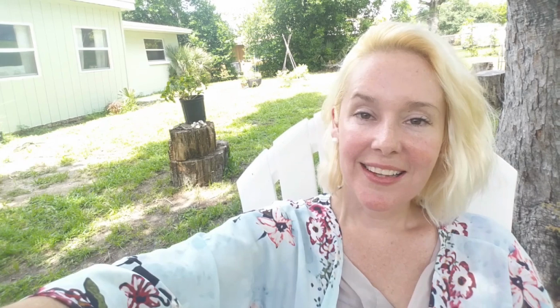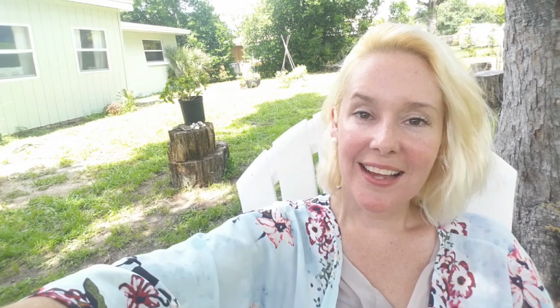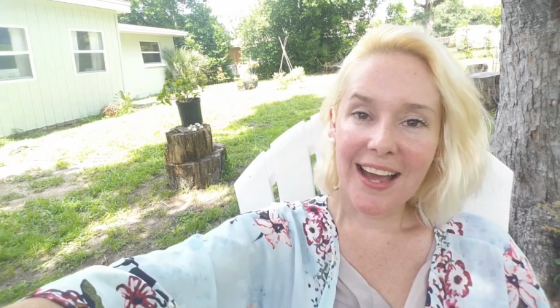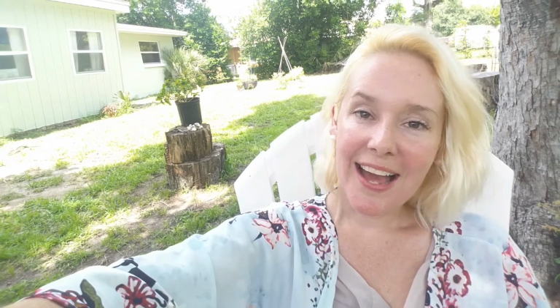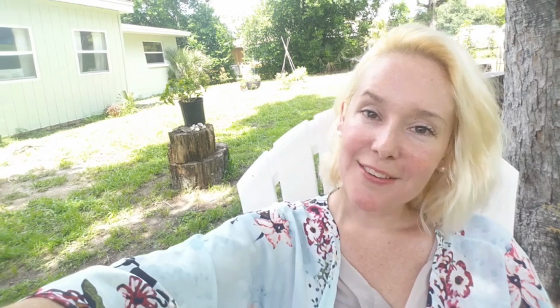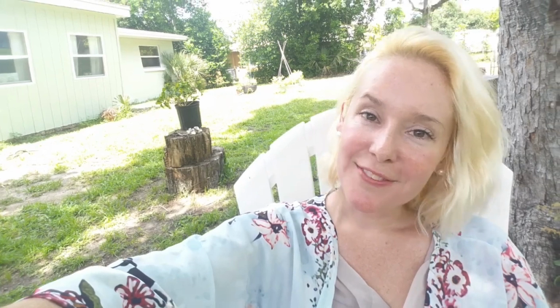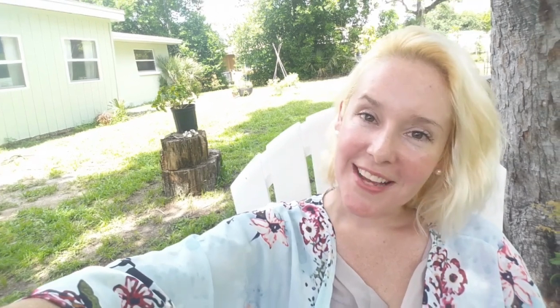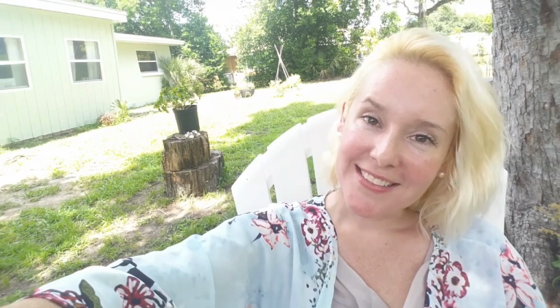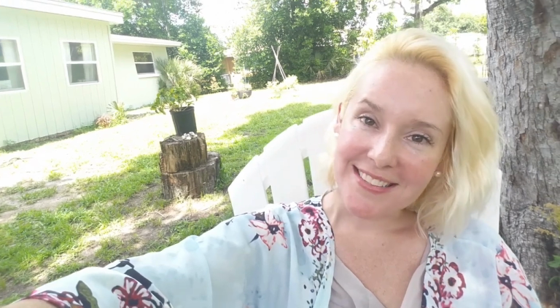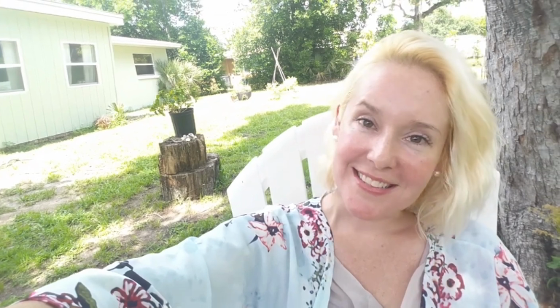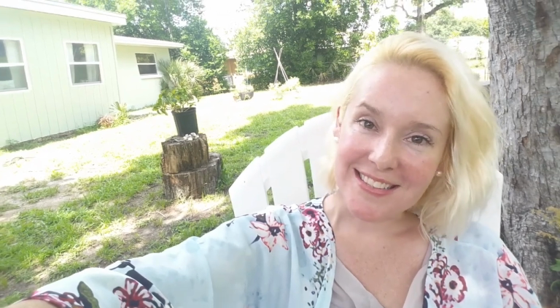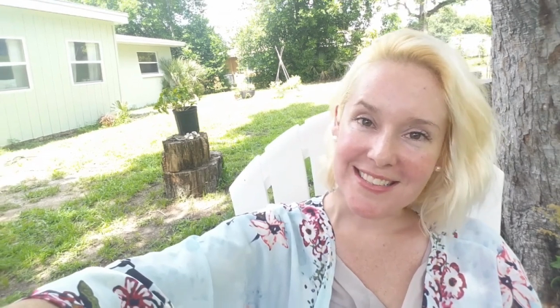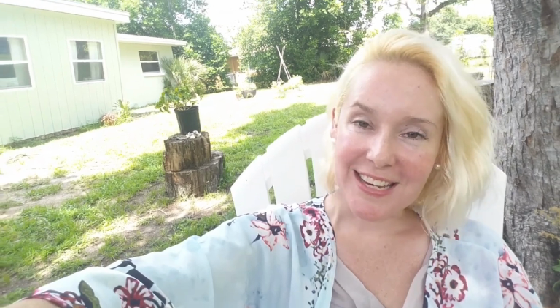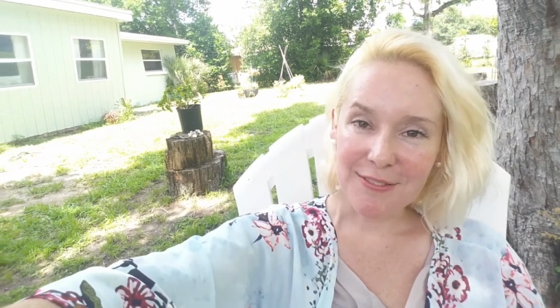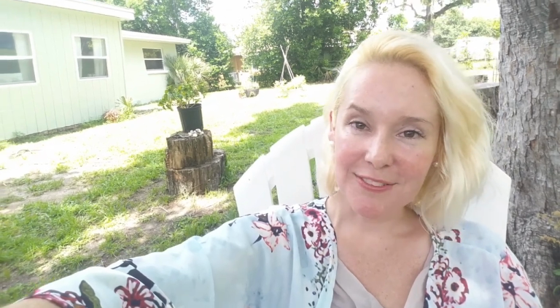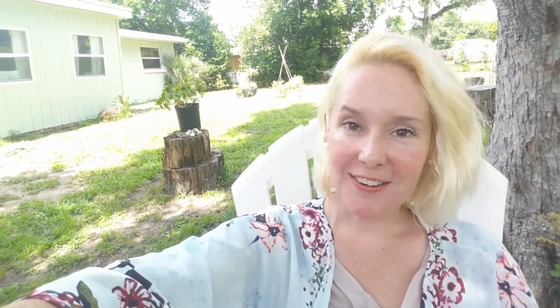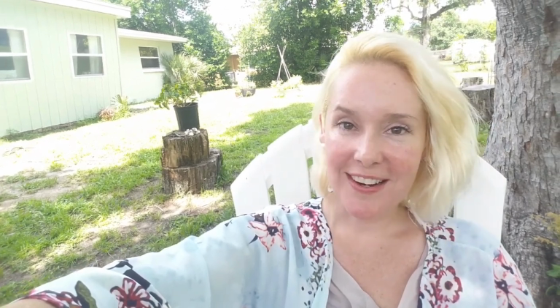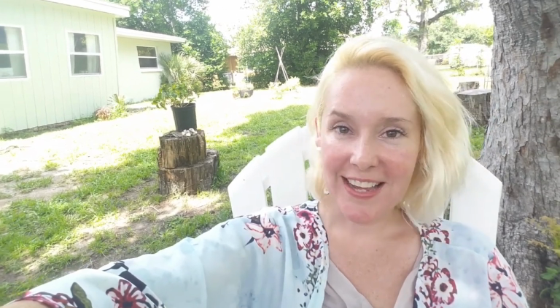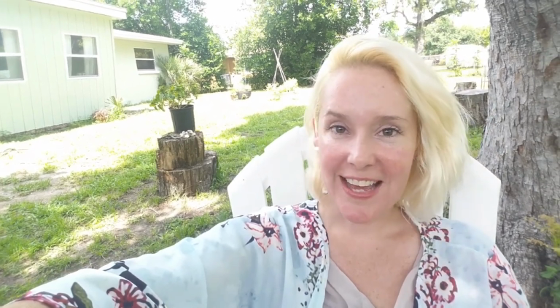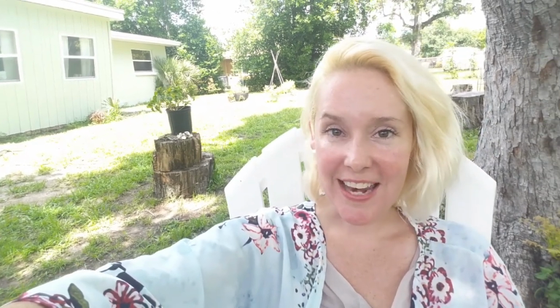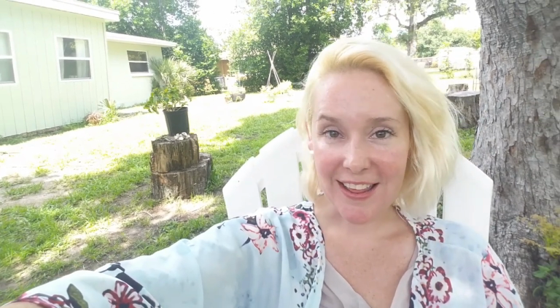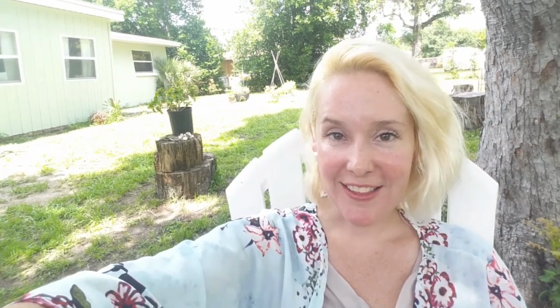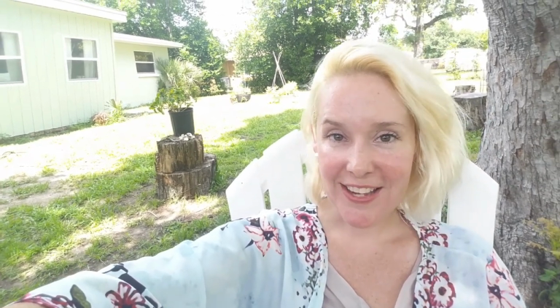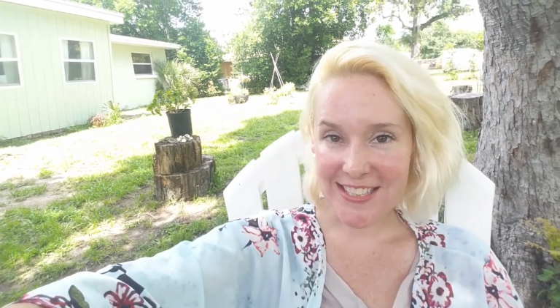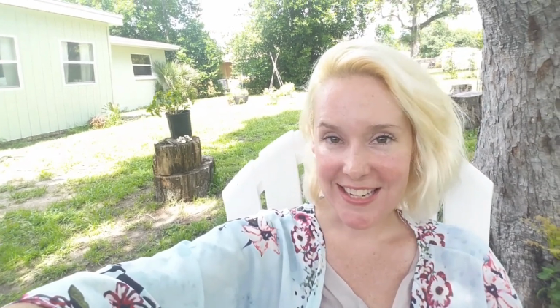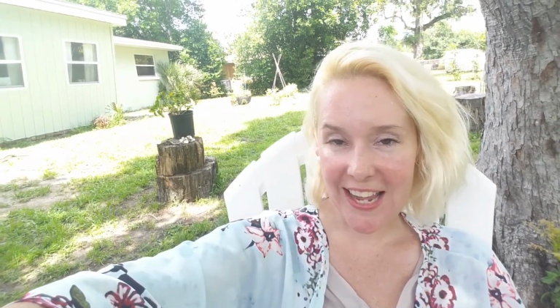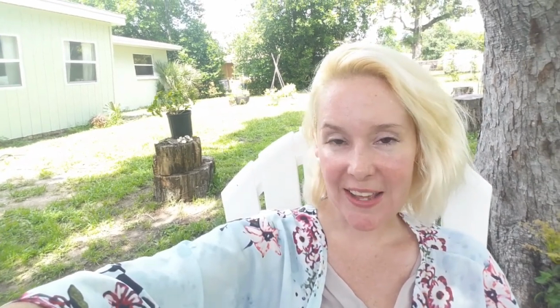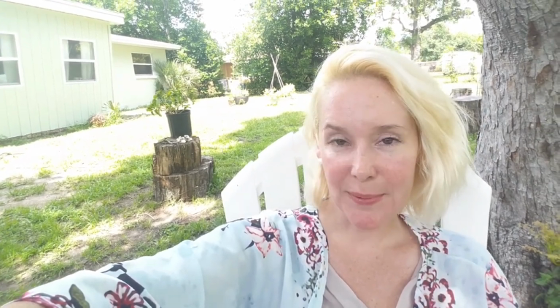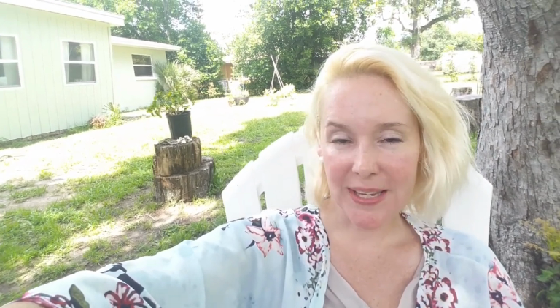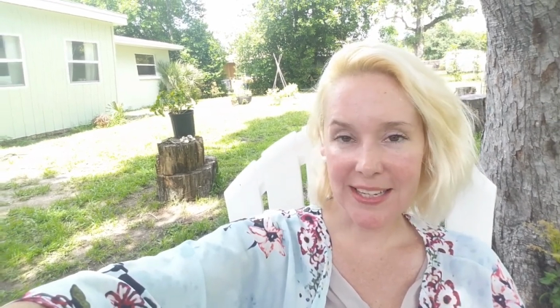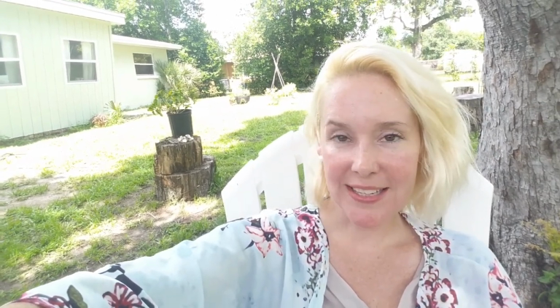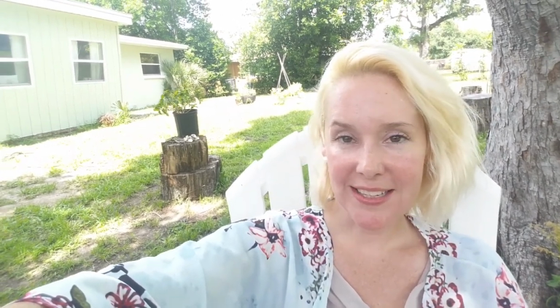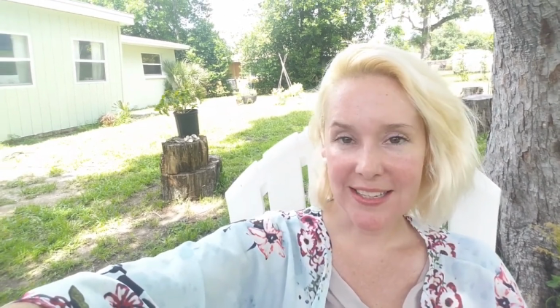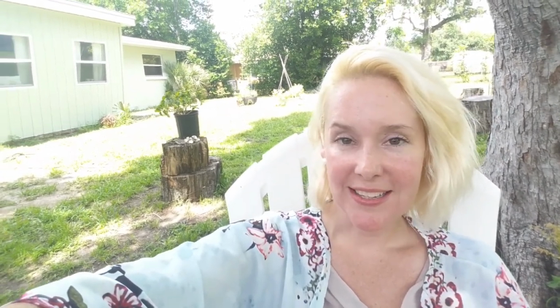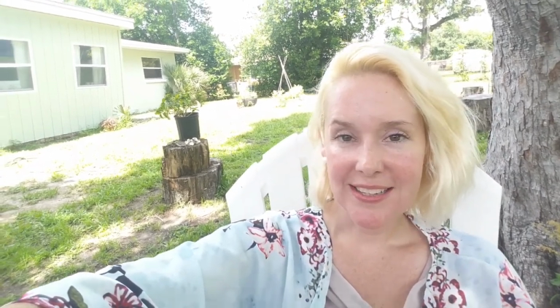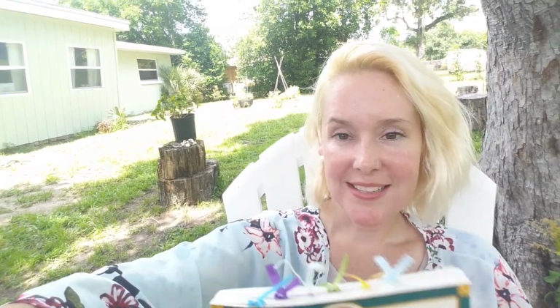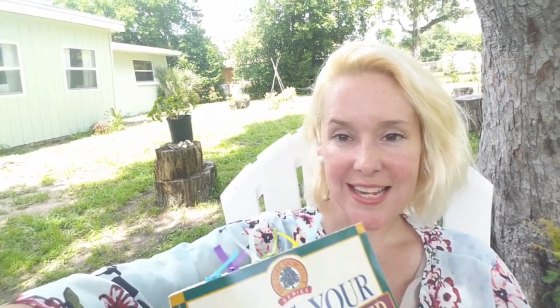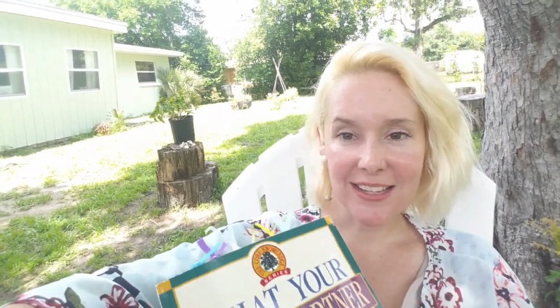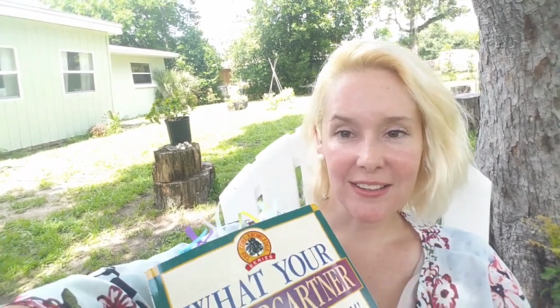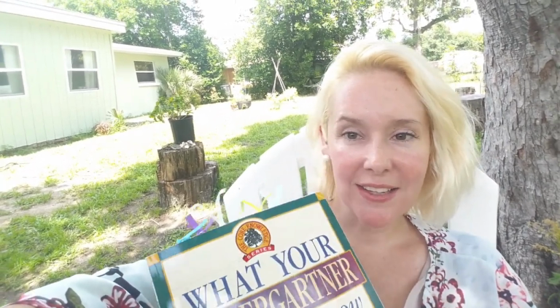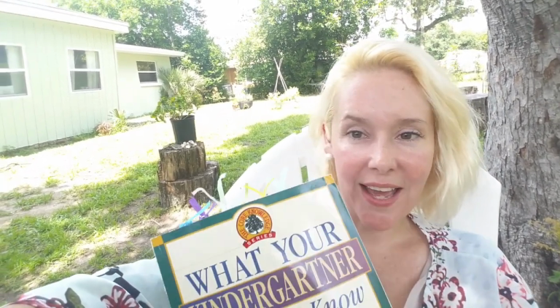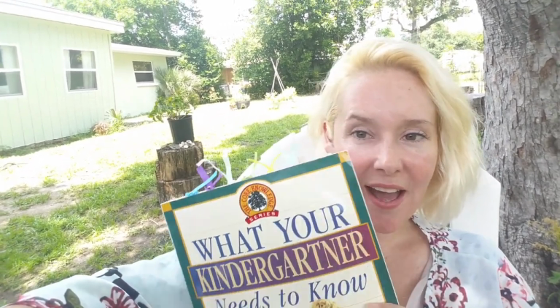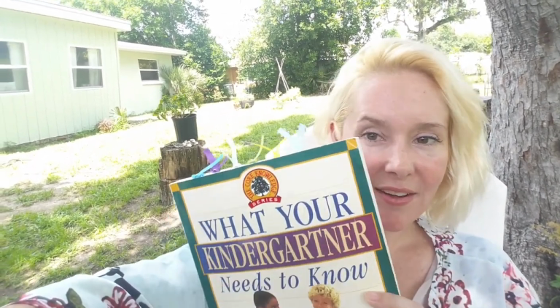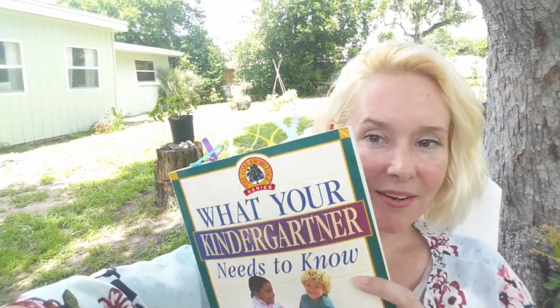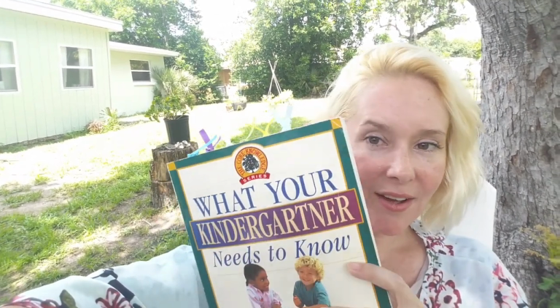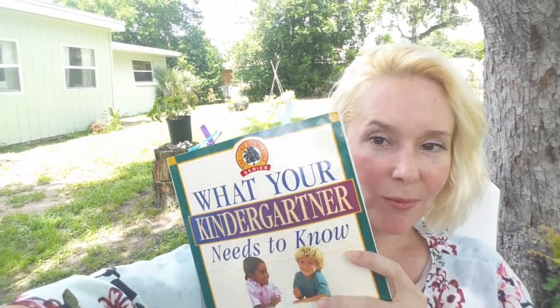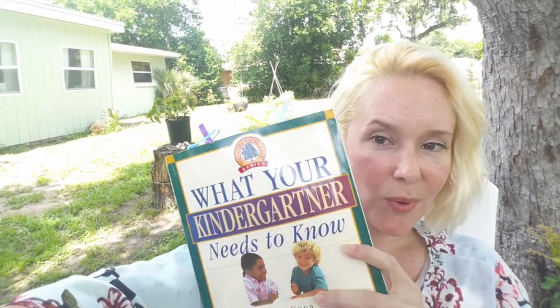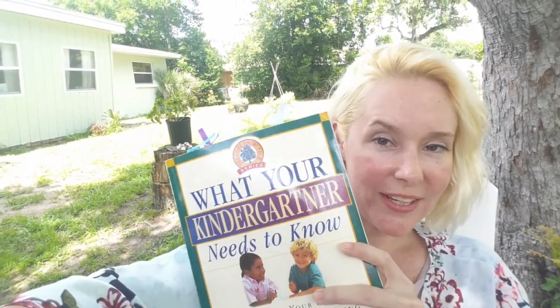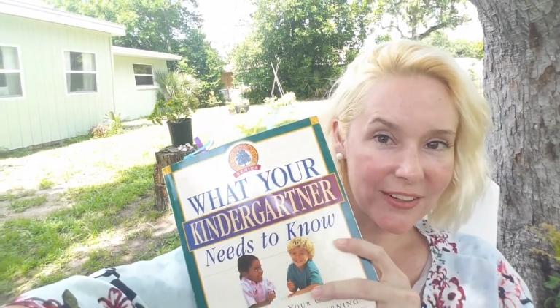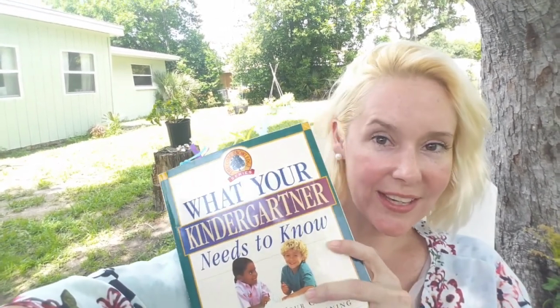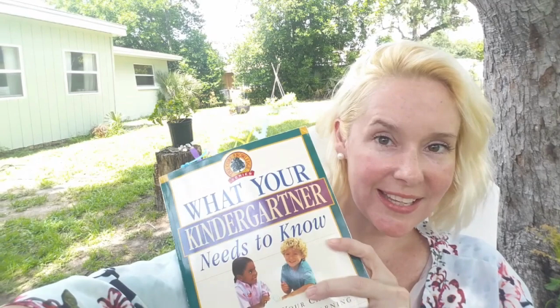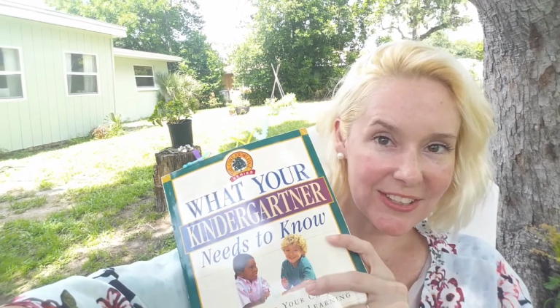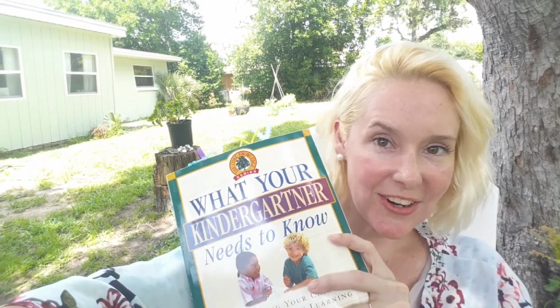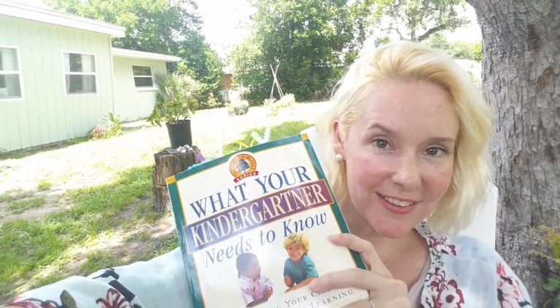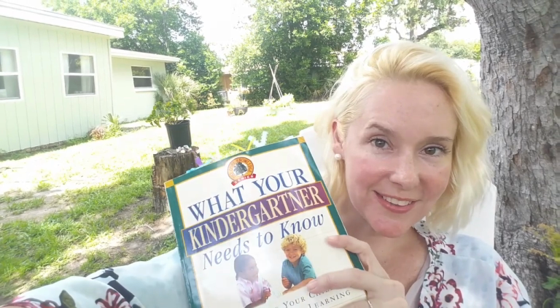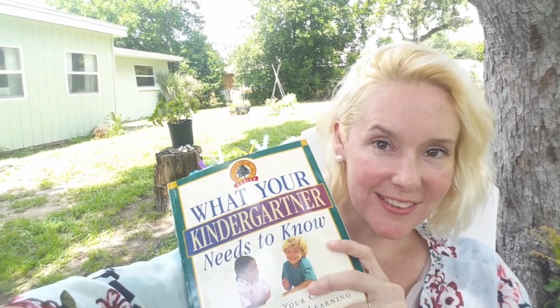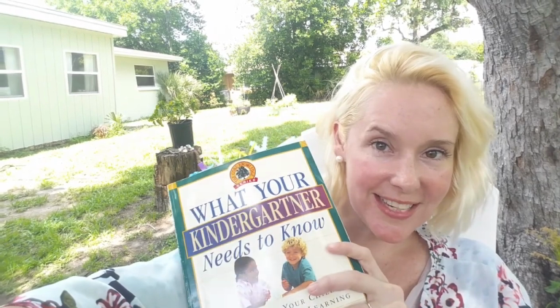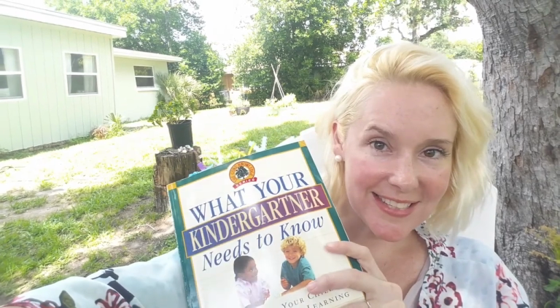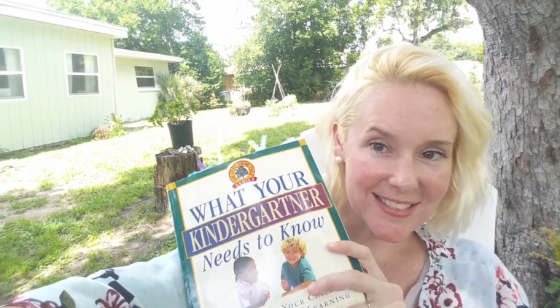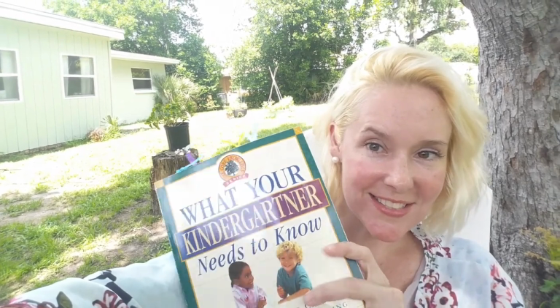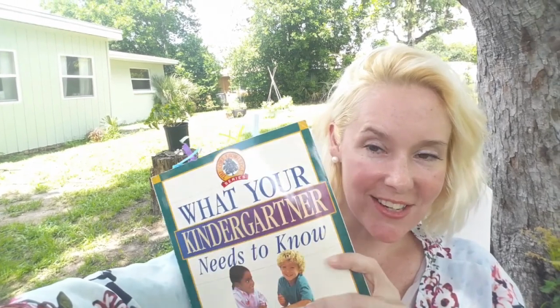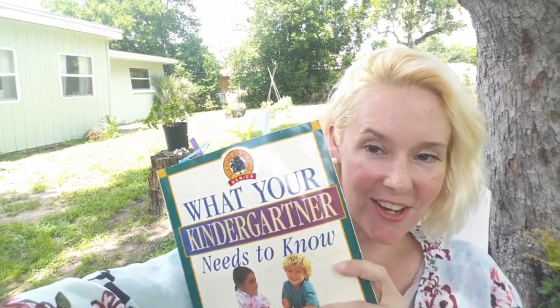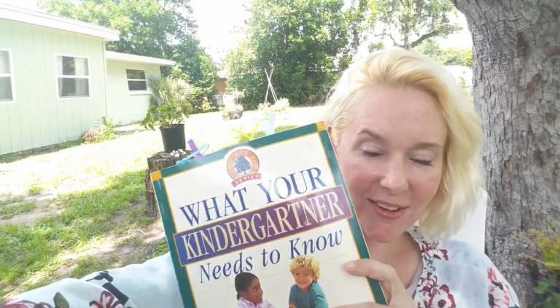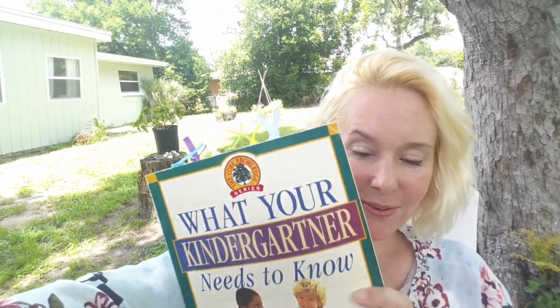Hi friends, this is Lady Flora and I thought today we could take a look at what your kindergartner needs to know.